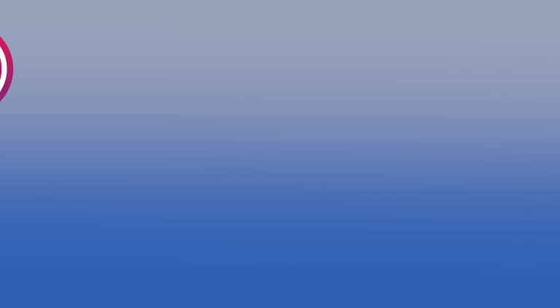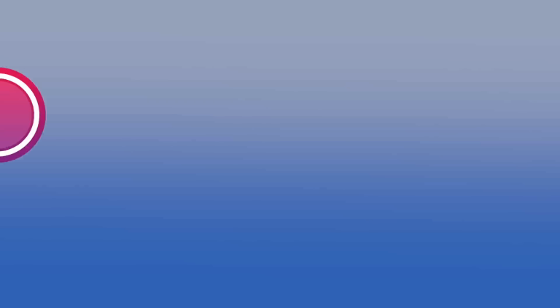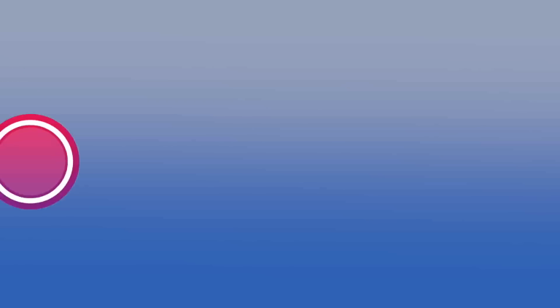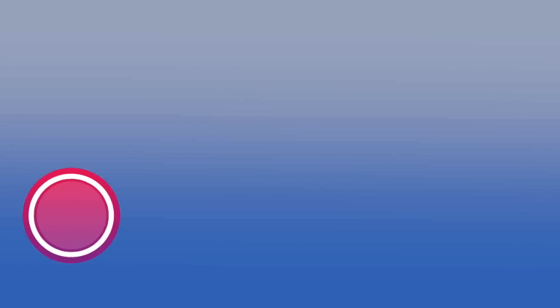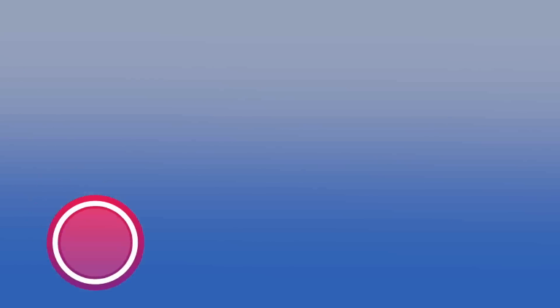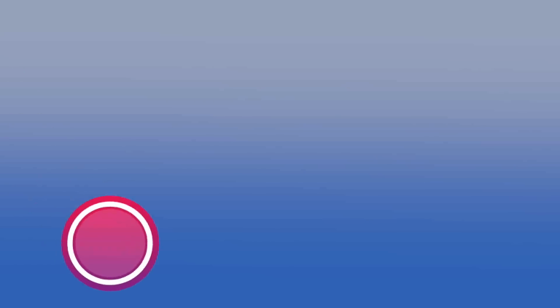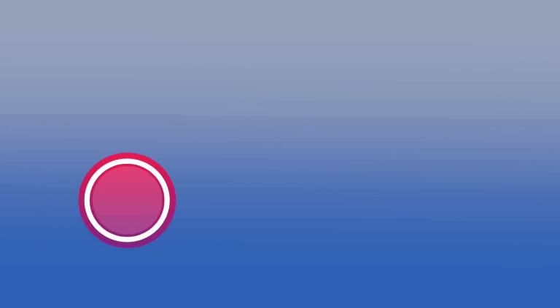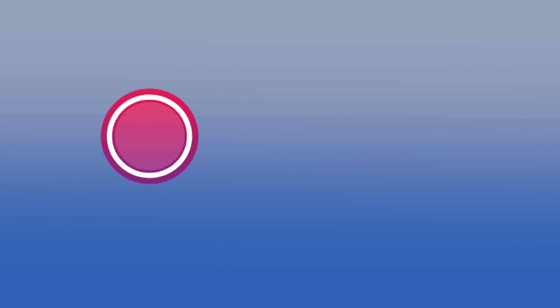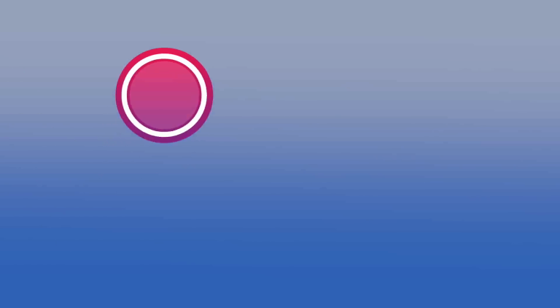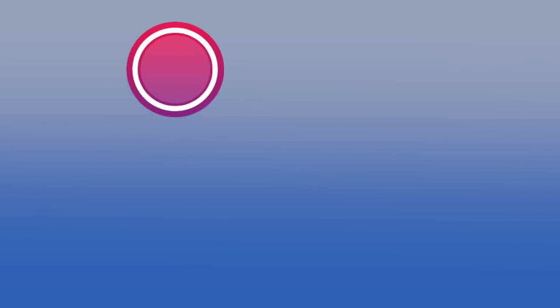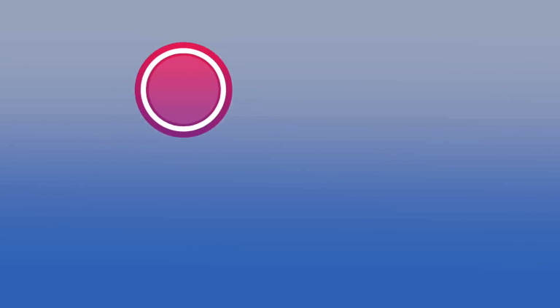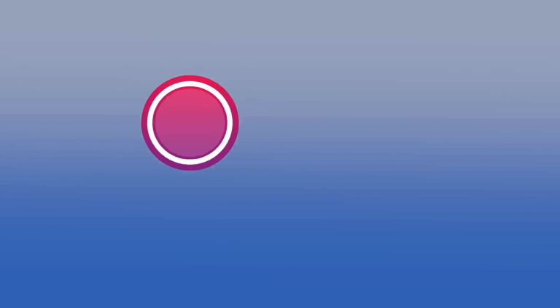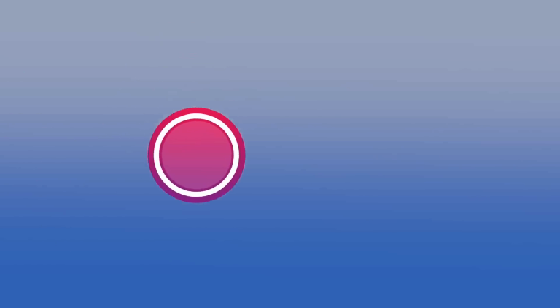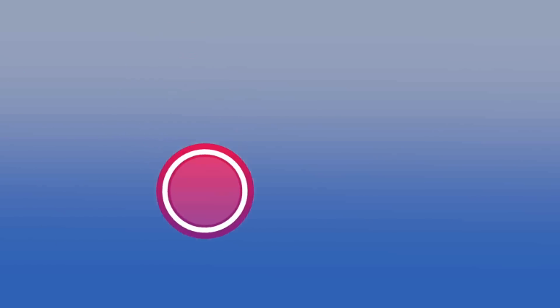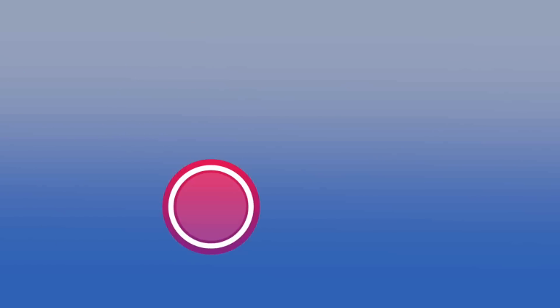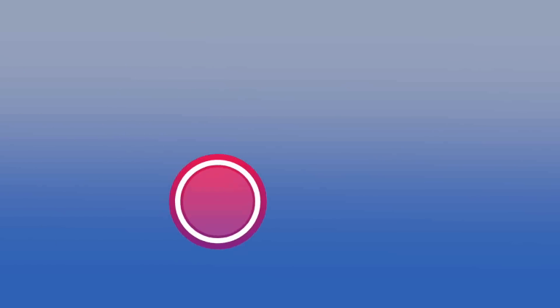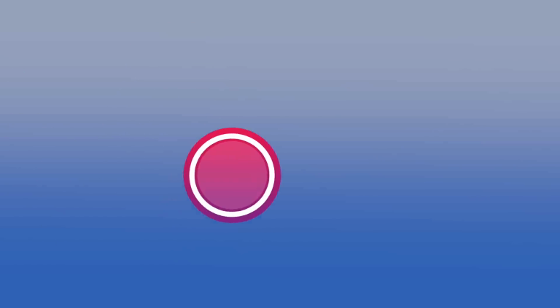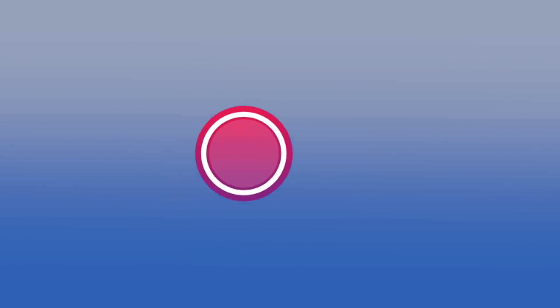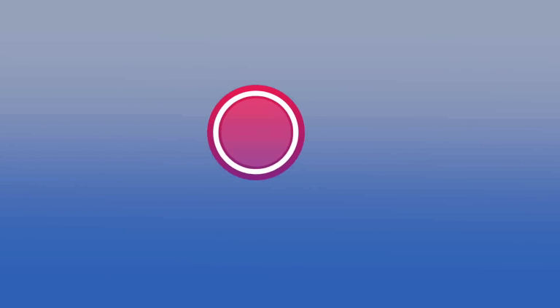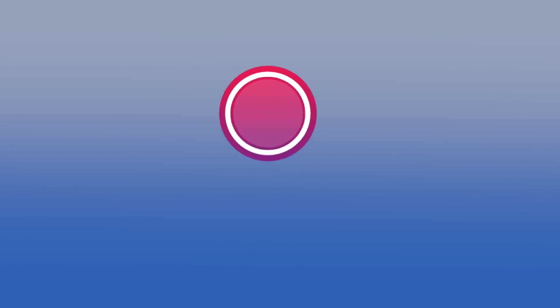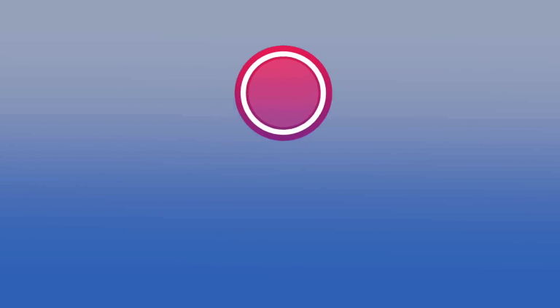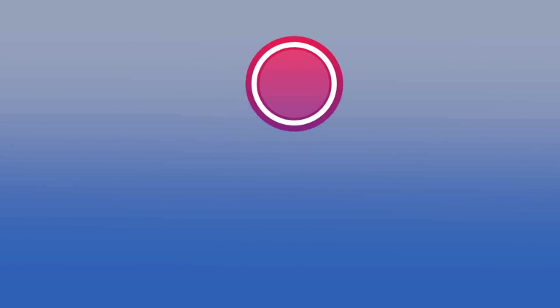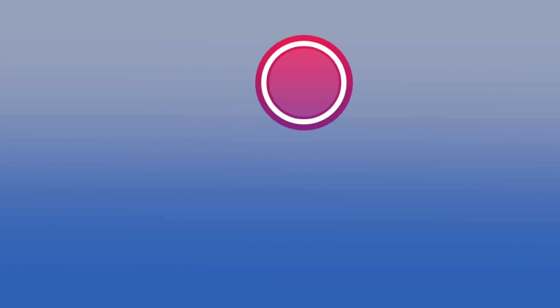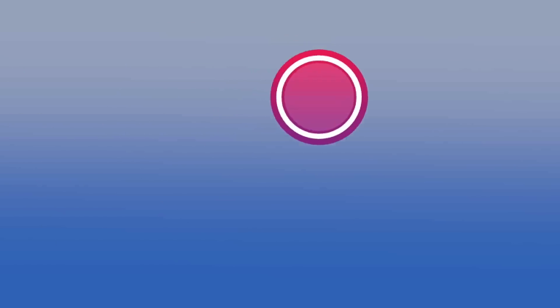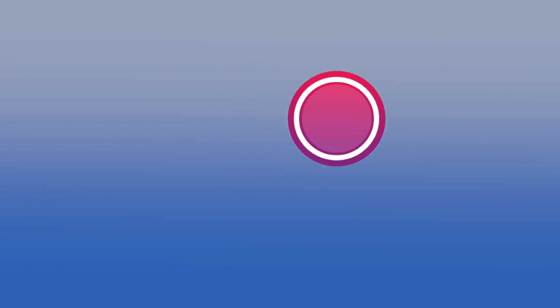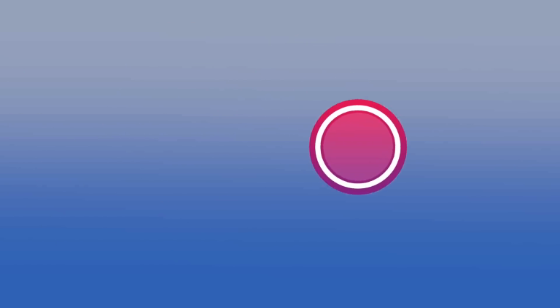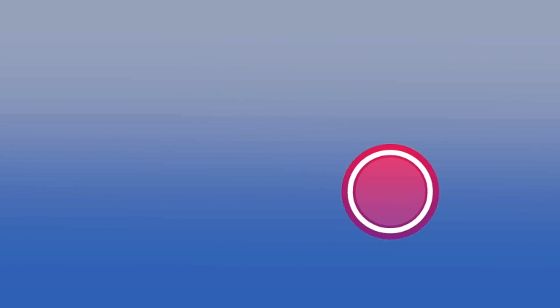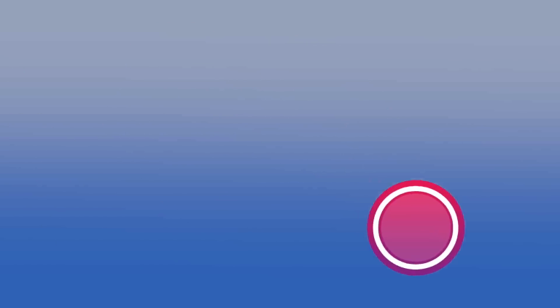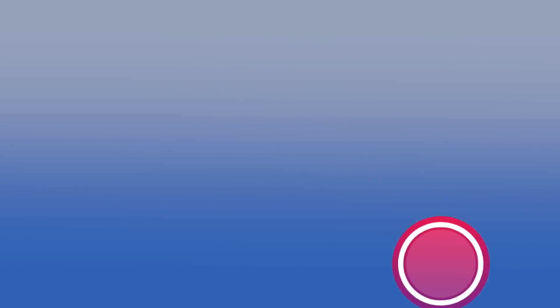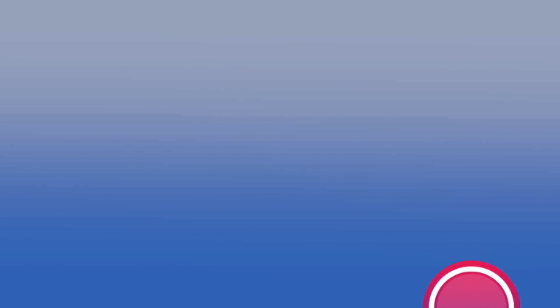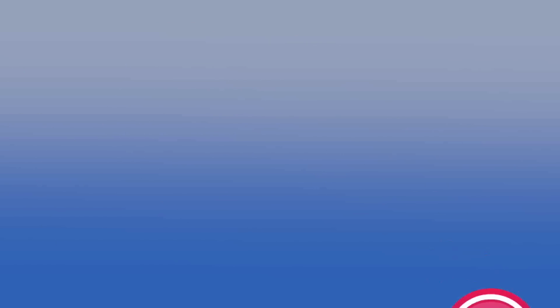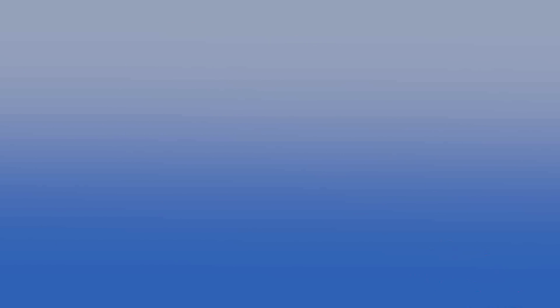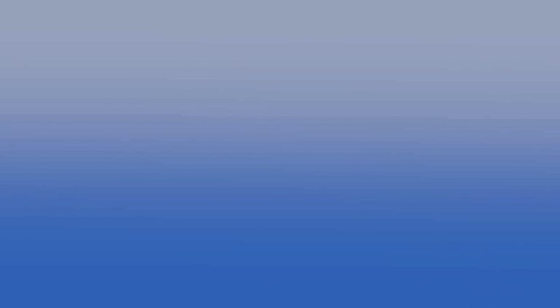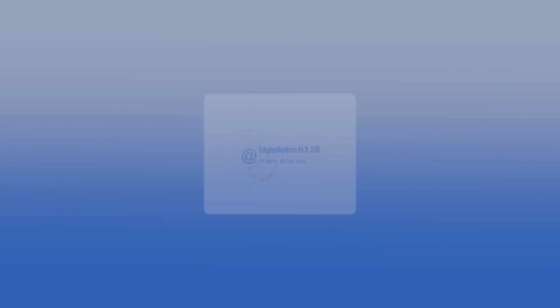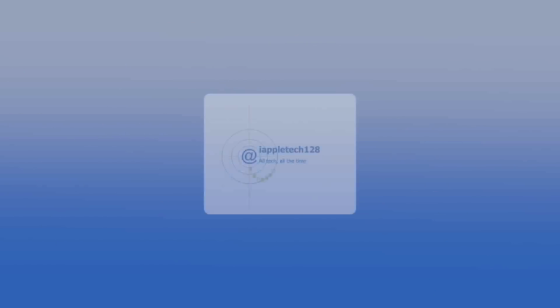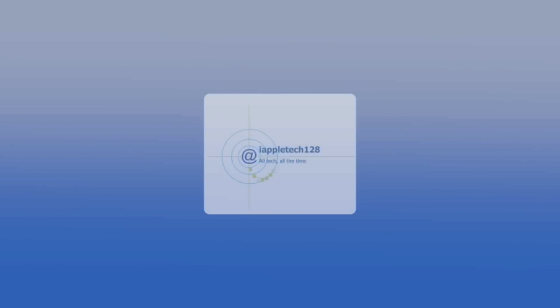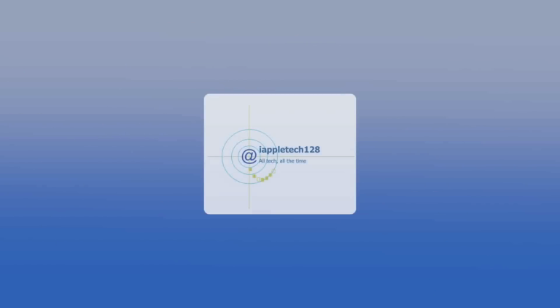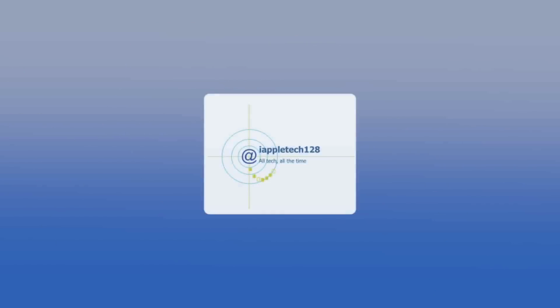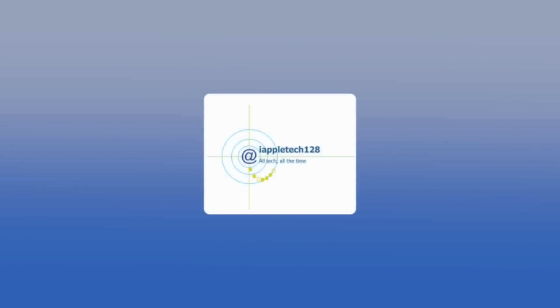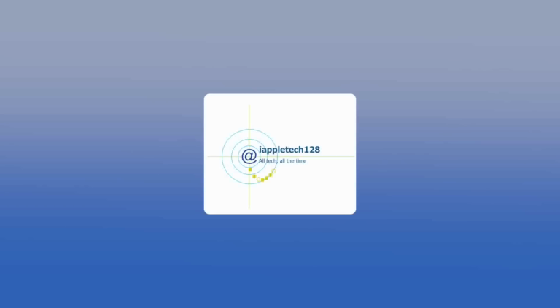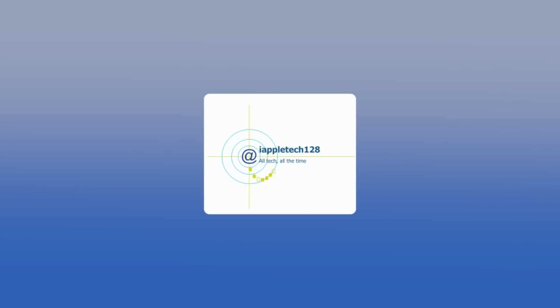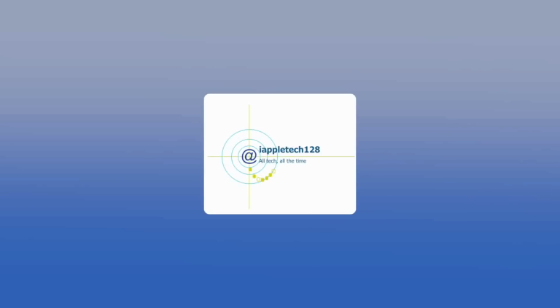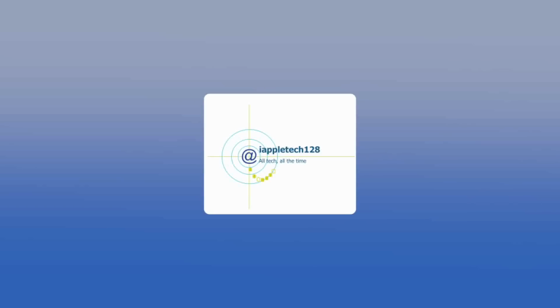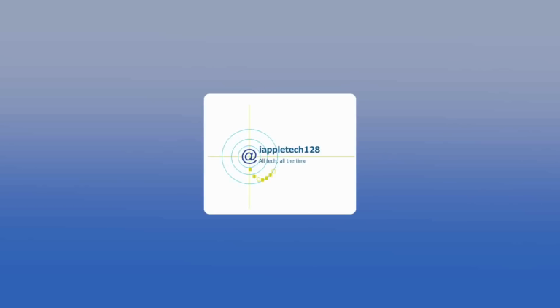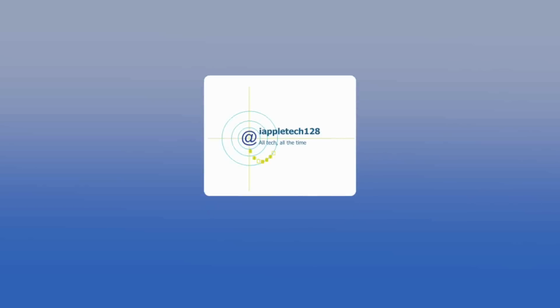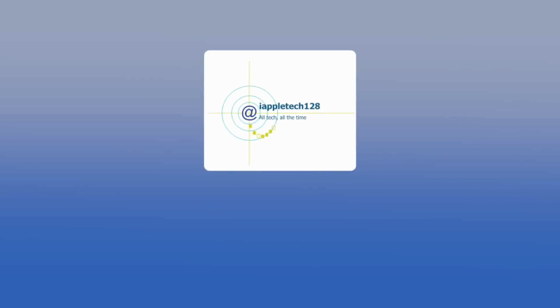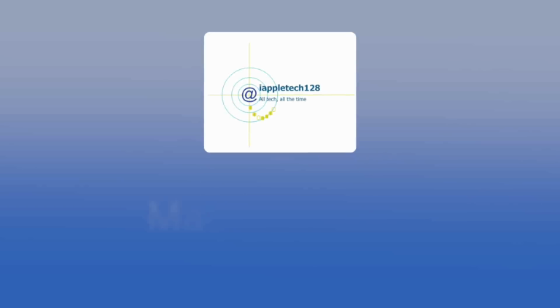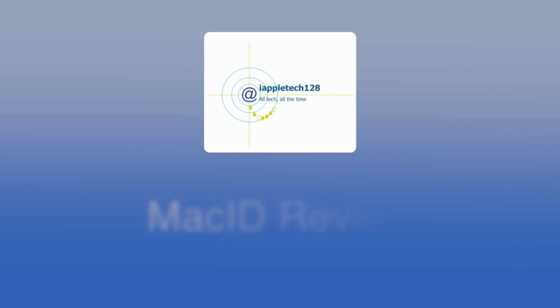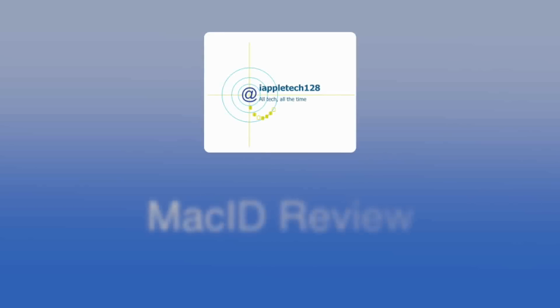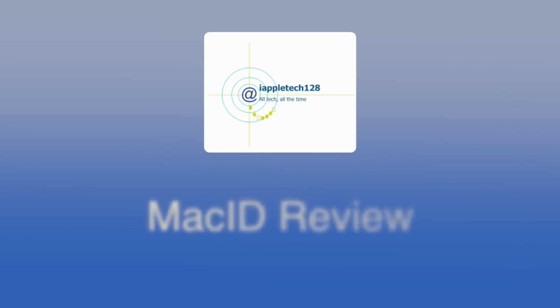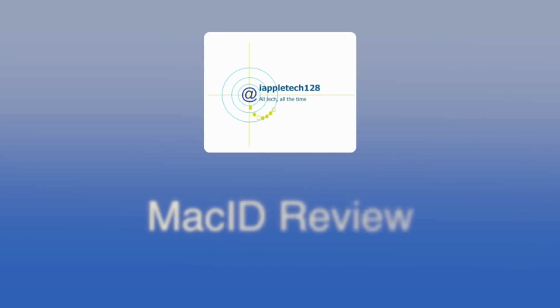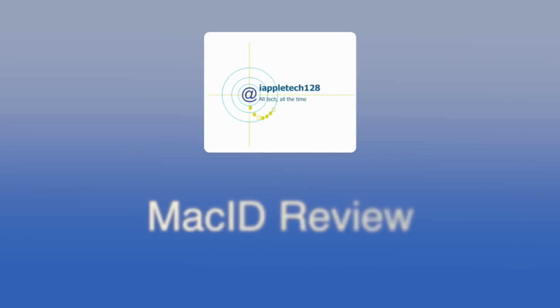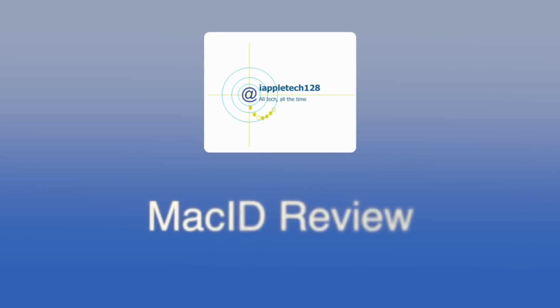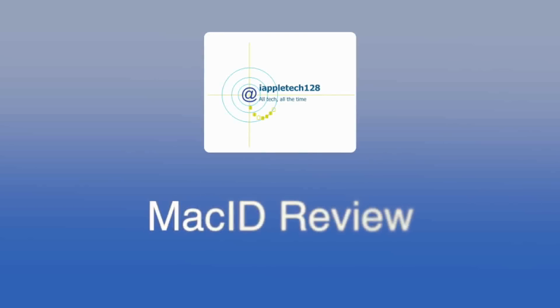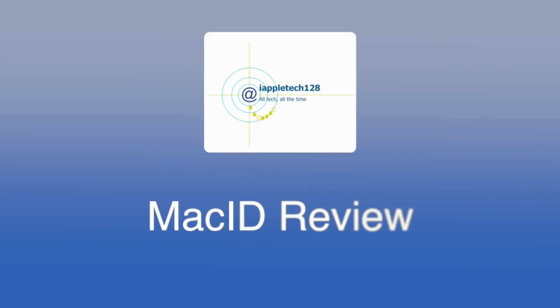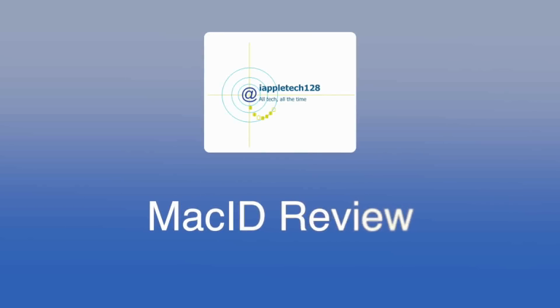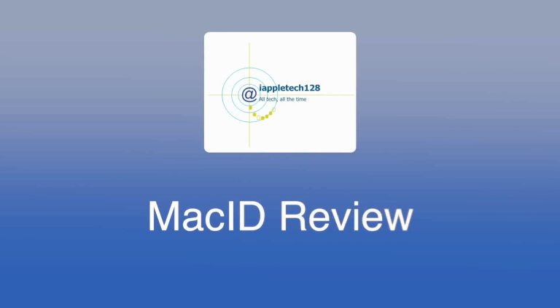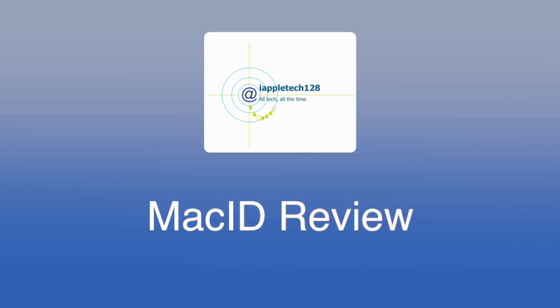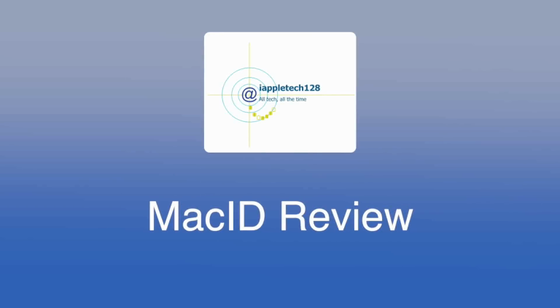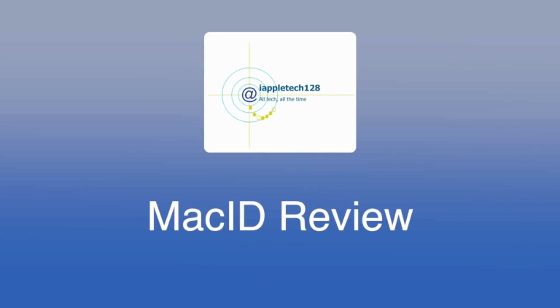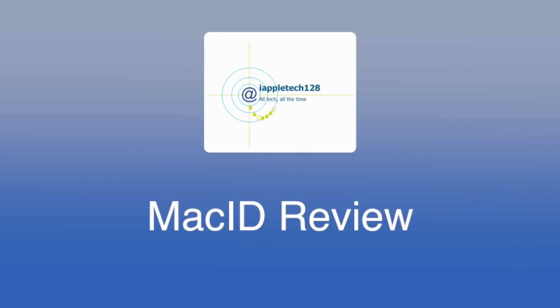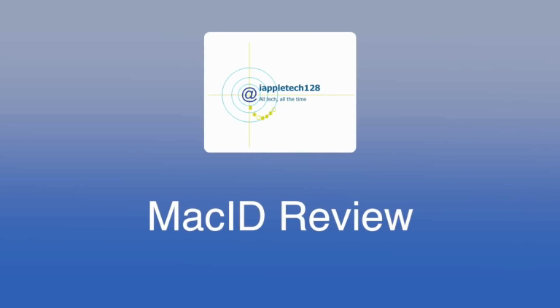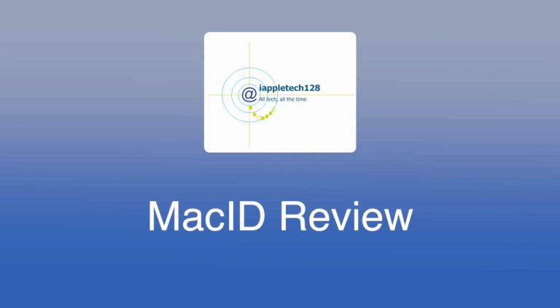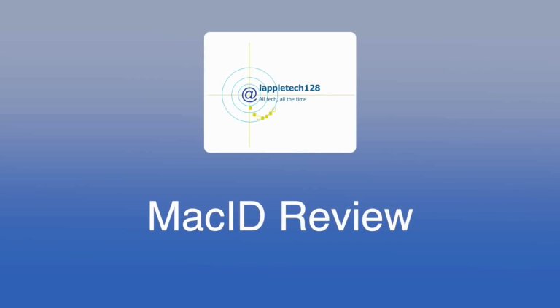What is up guys, this is Mark with iAppleTech One Toys, and today we are reviewing Mac ID.